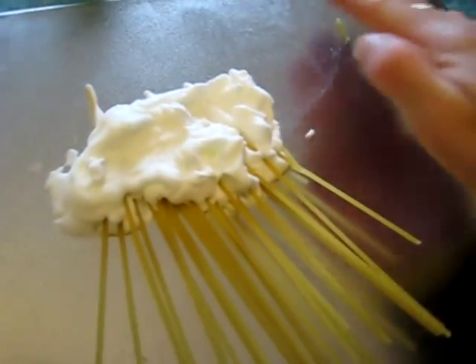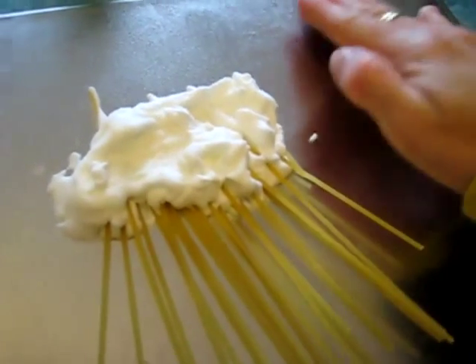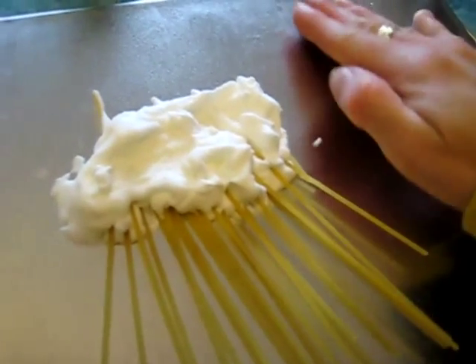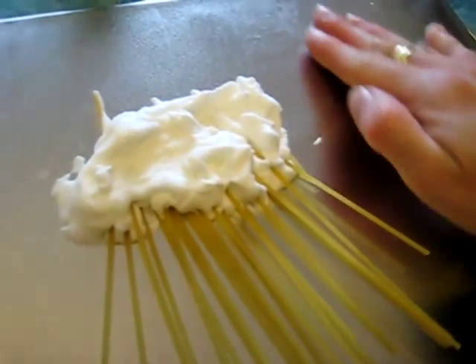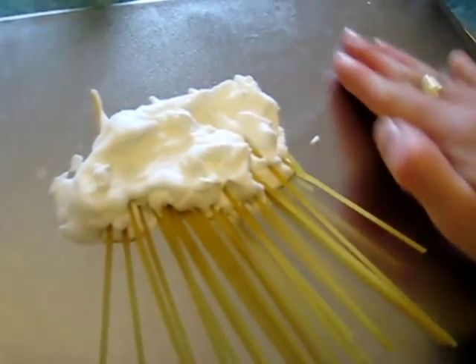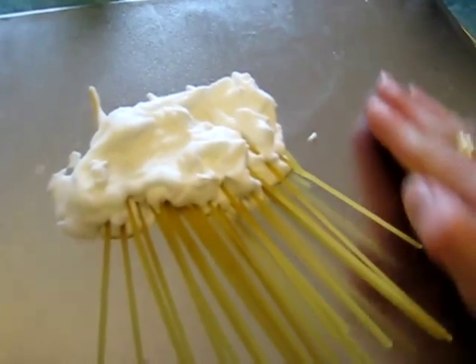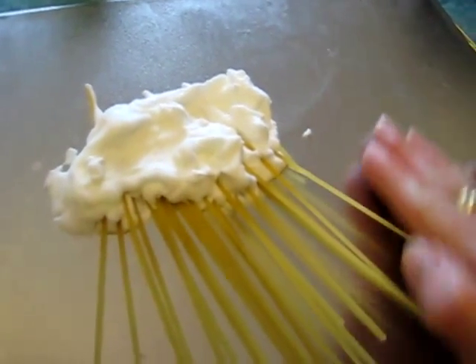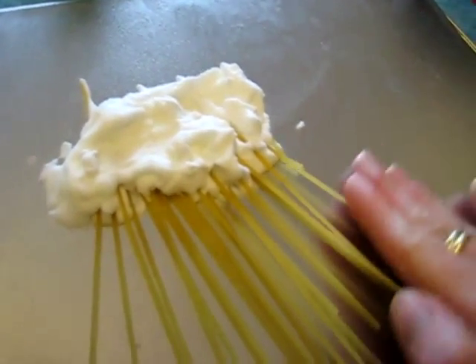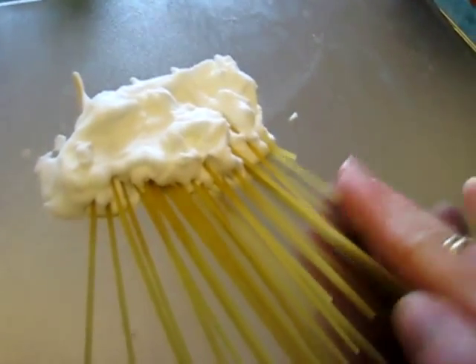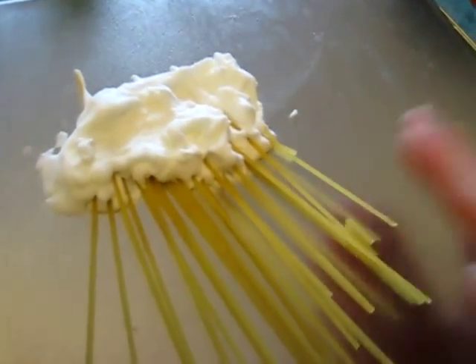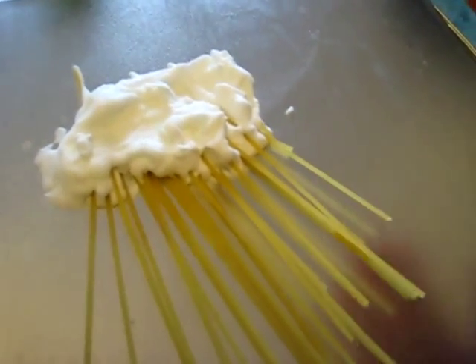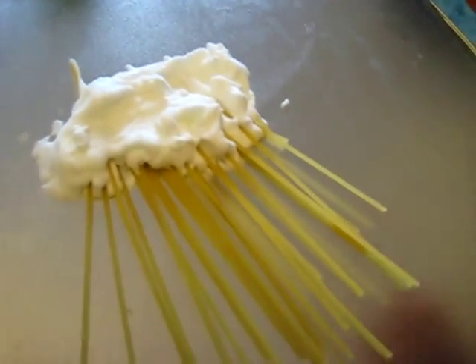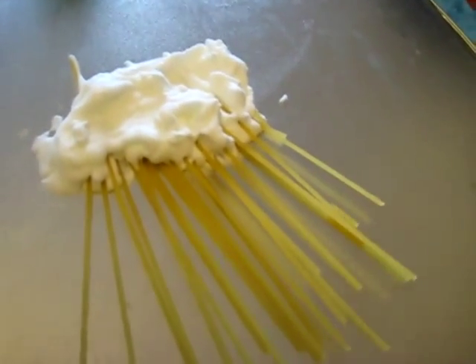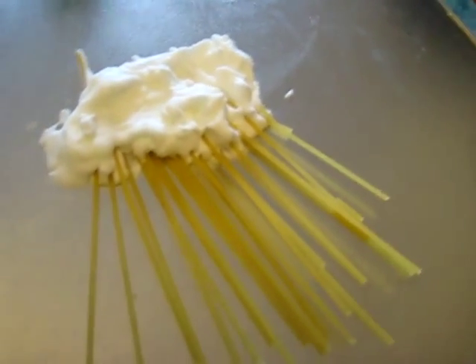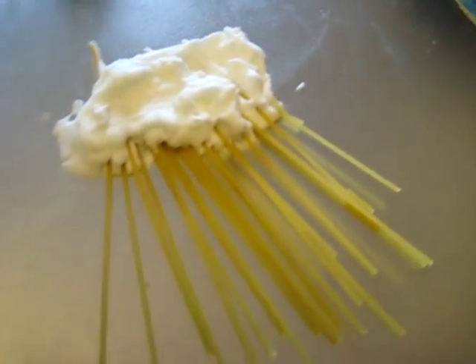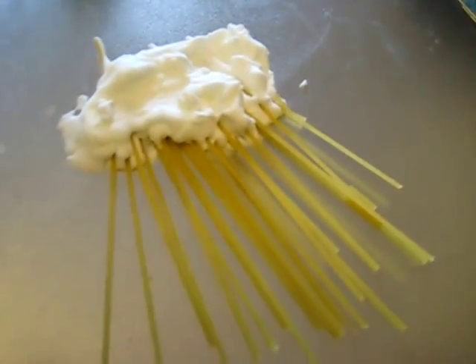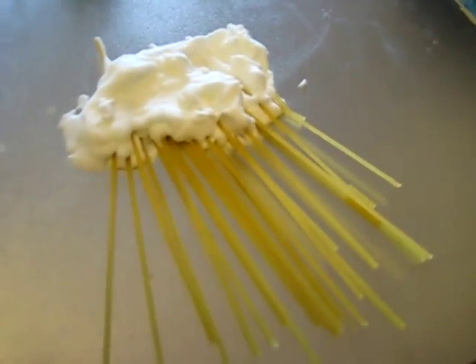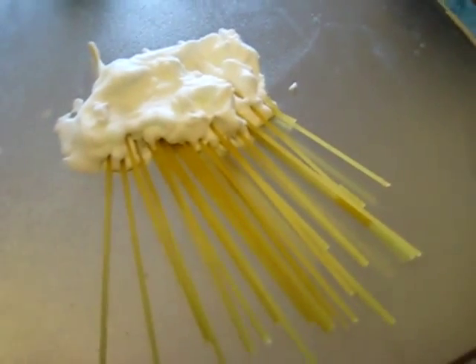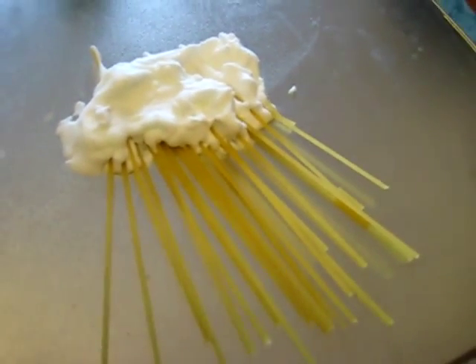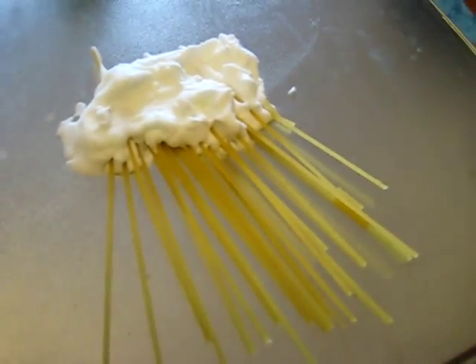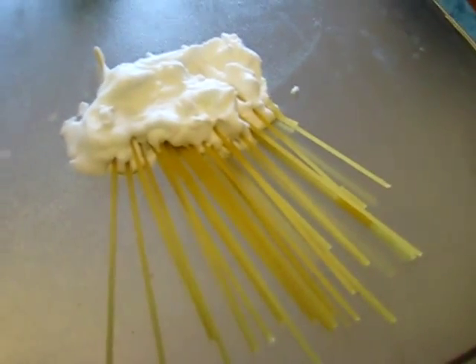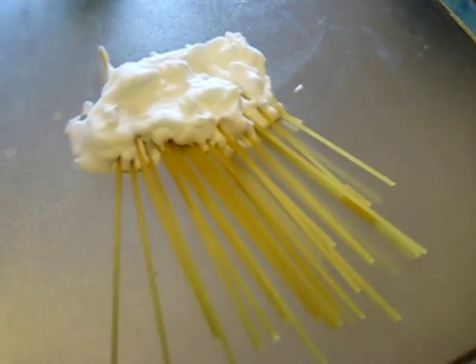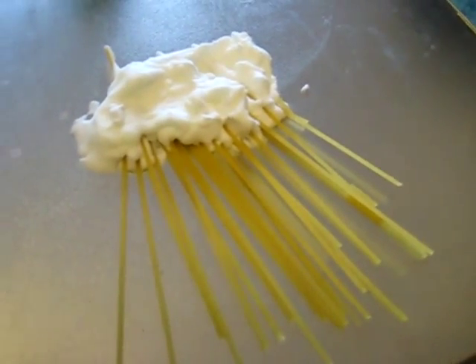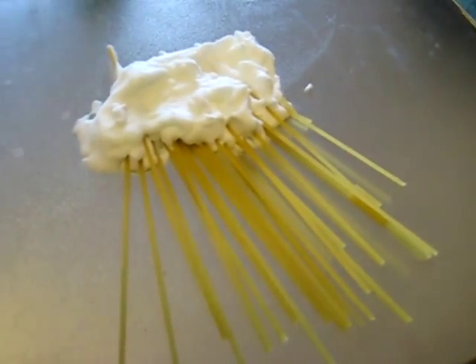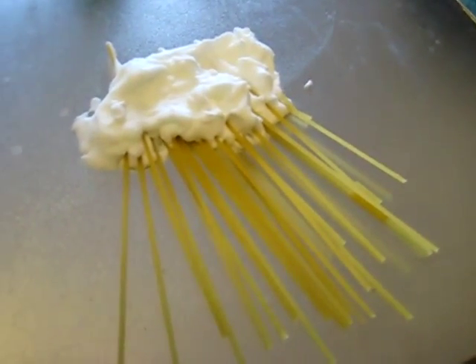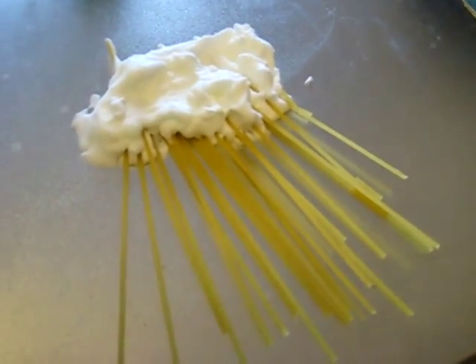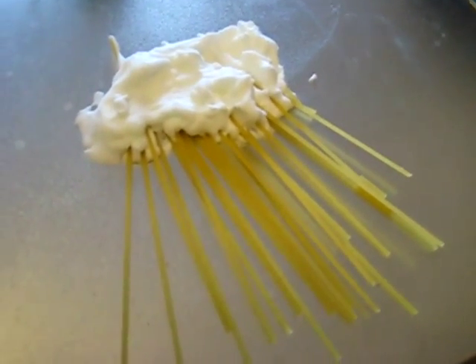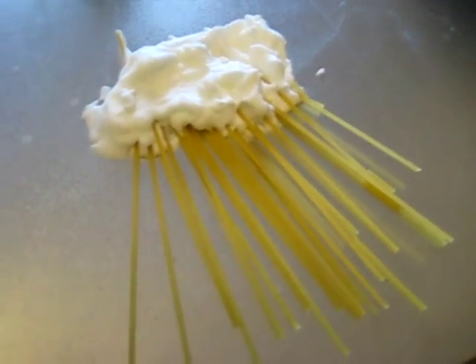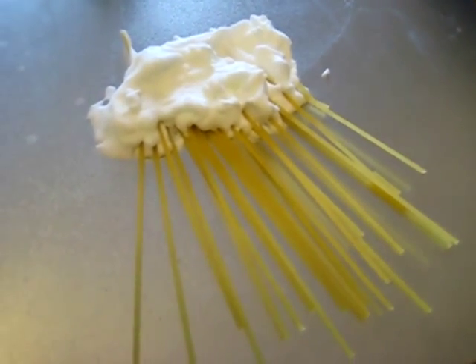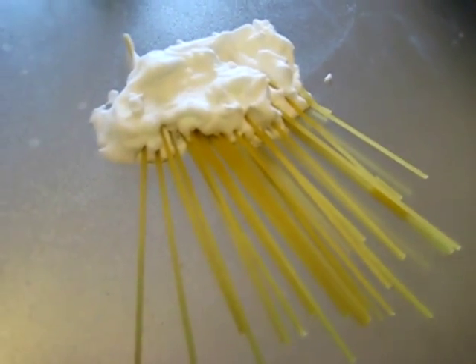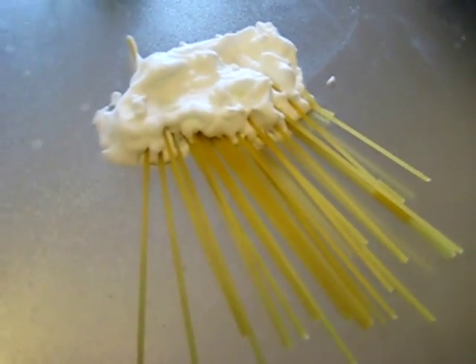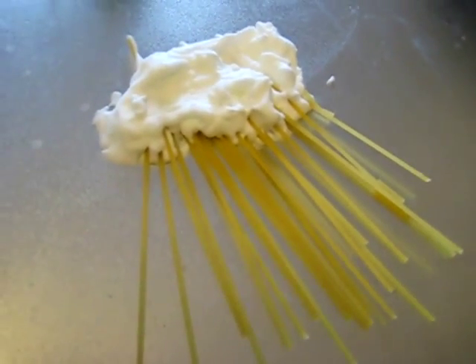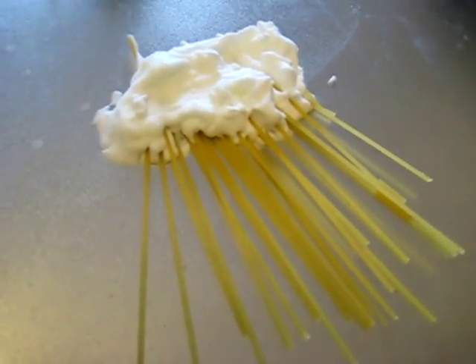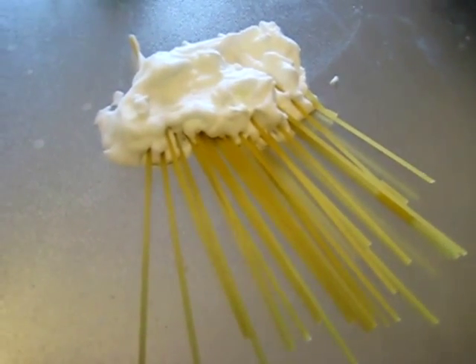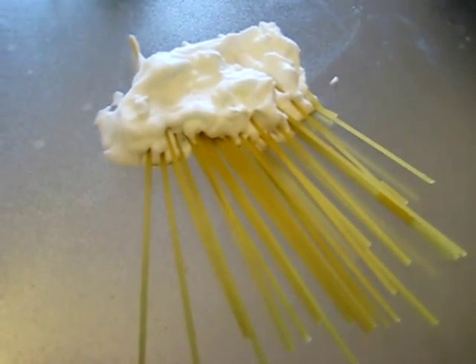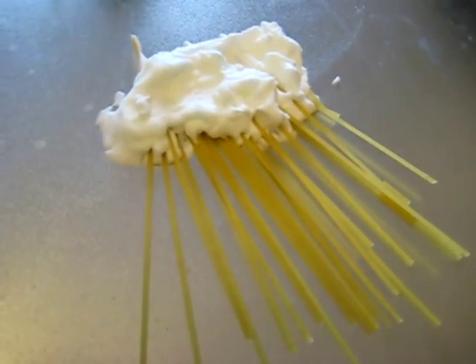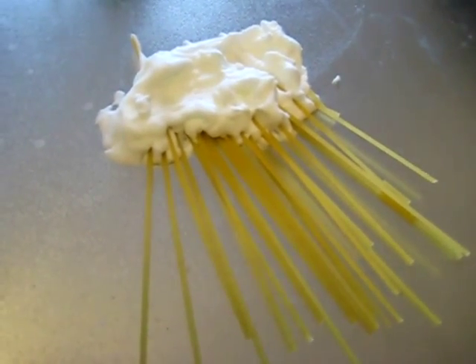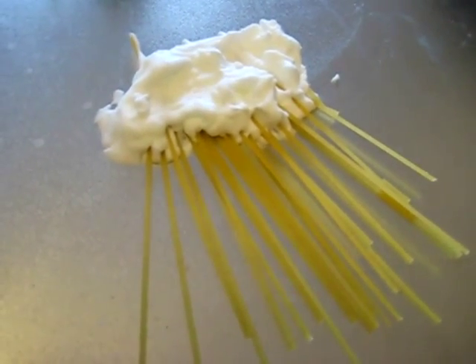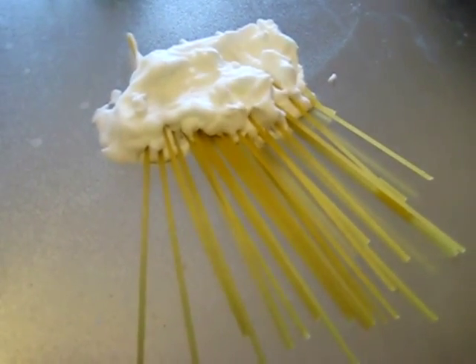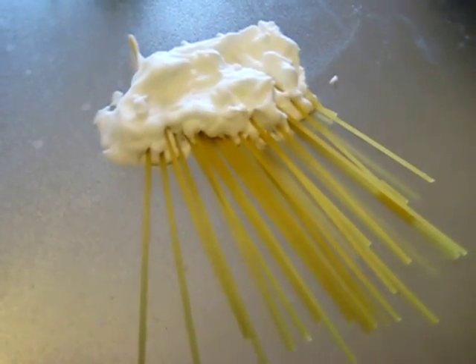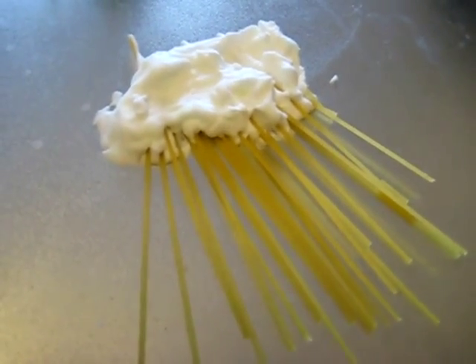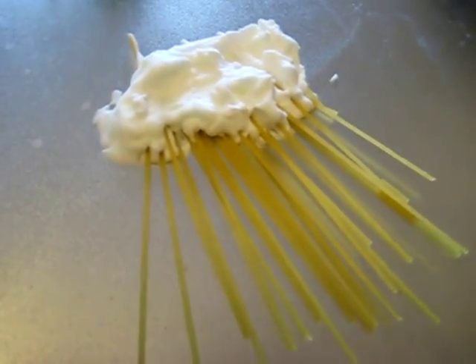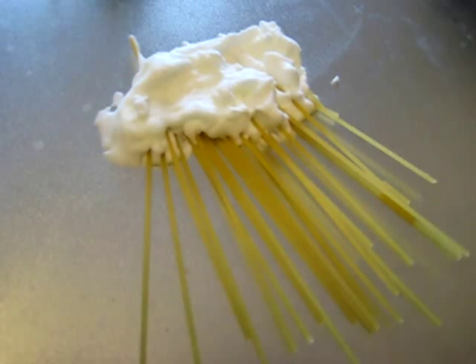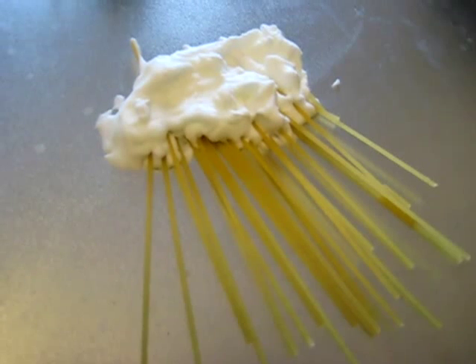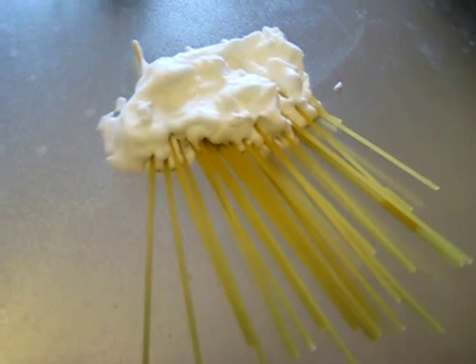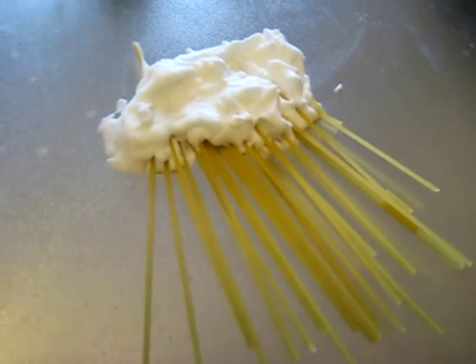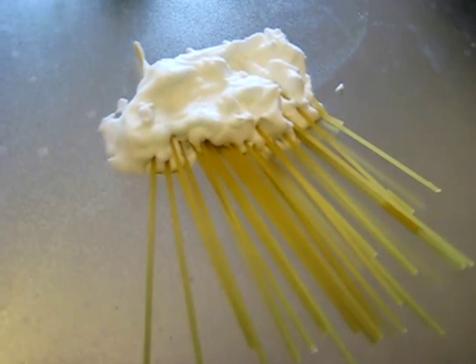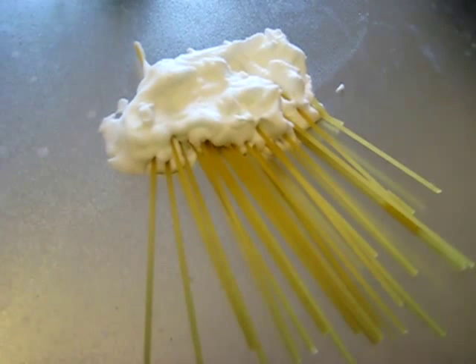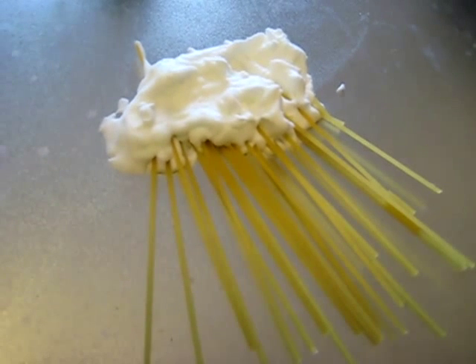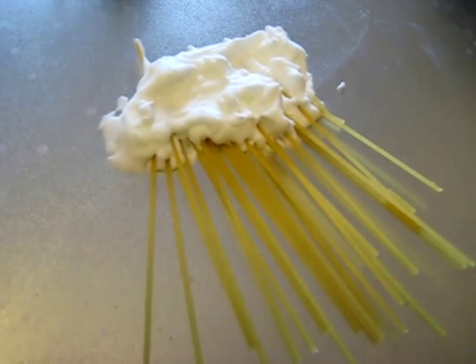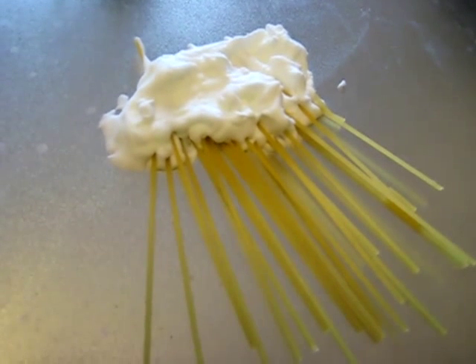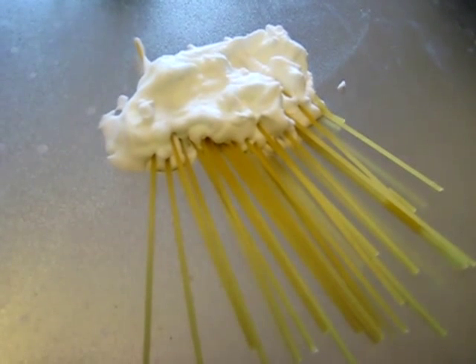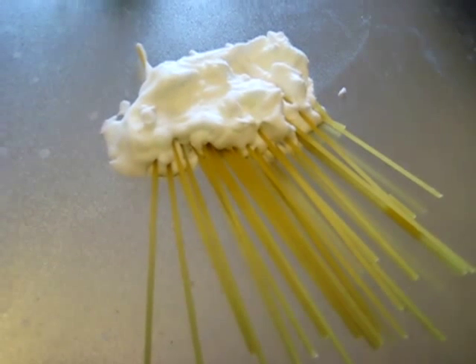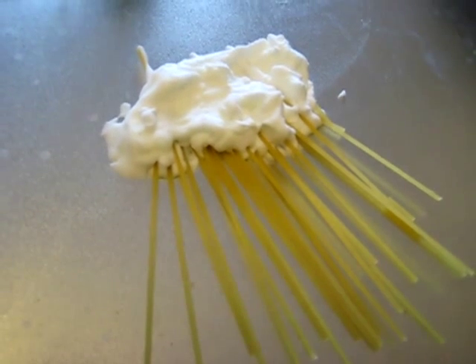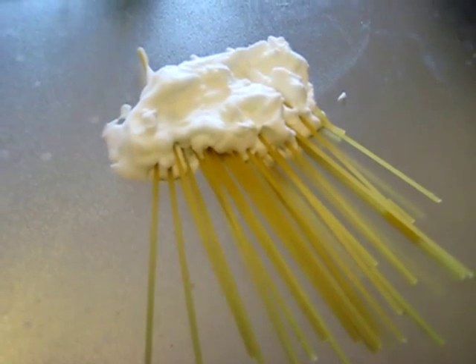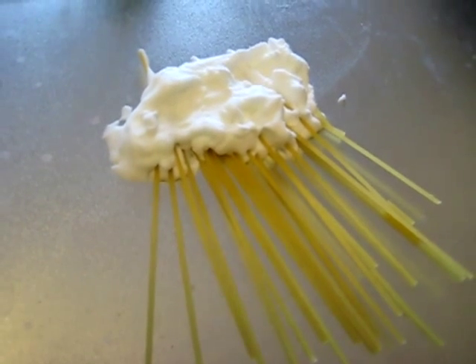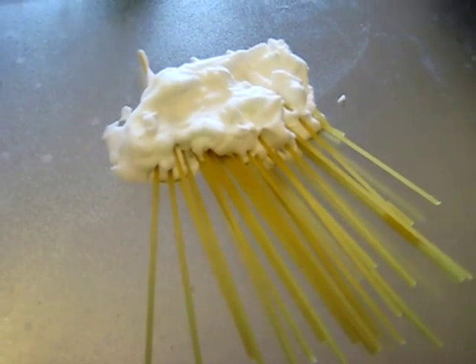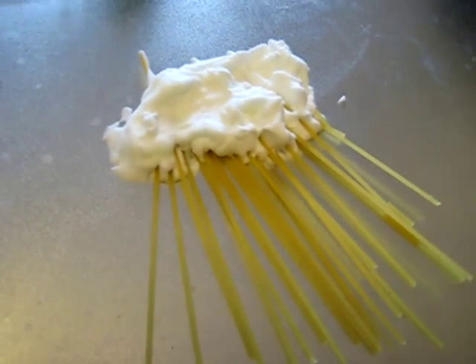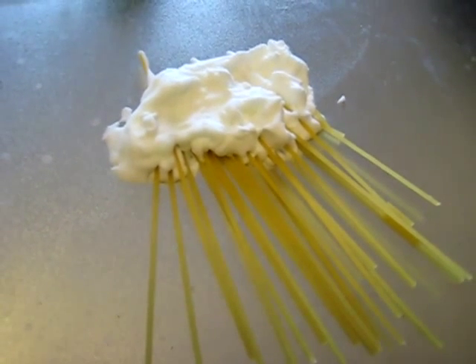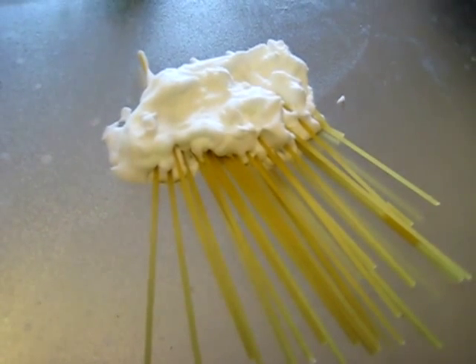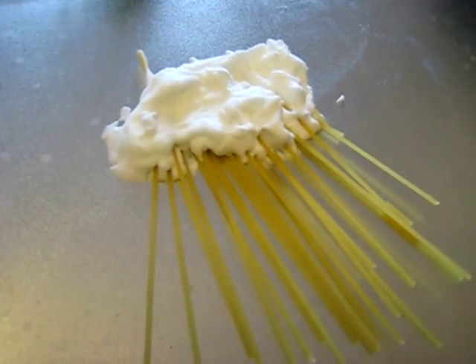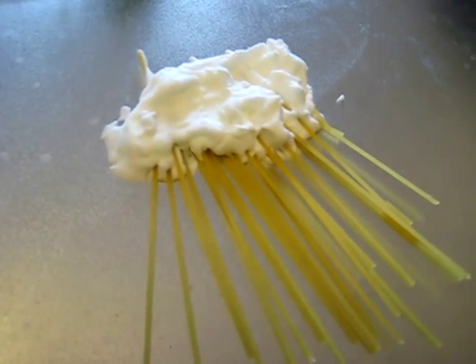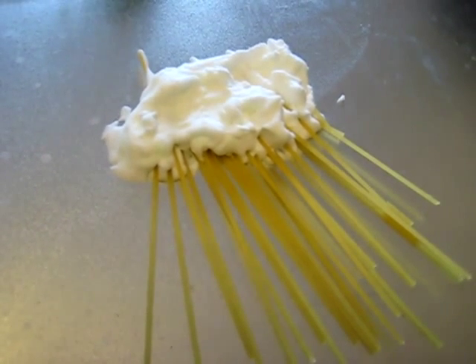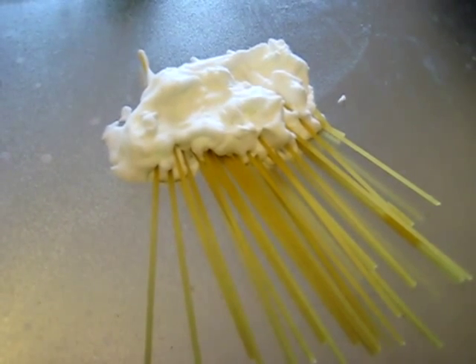See if you can enjoy this little science experiment with your toddler on a rainy day.